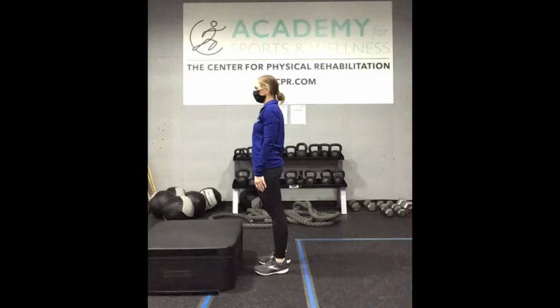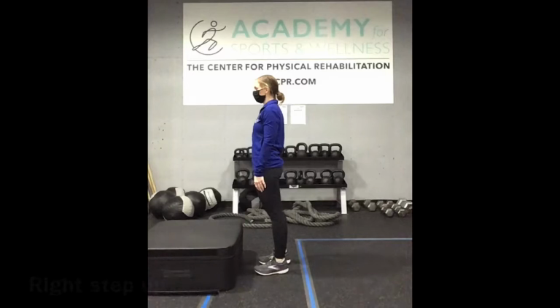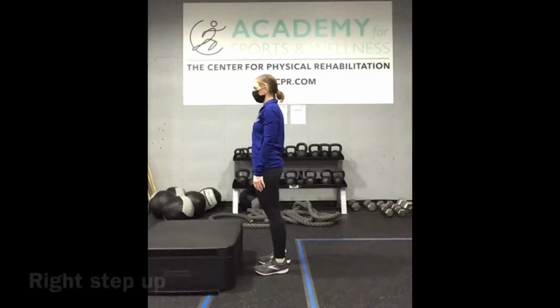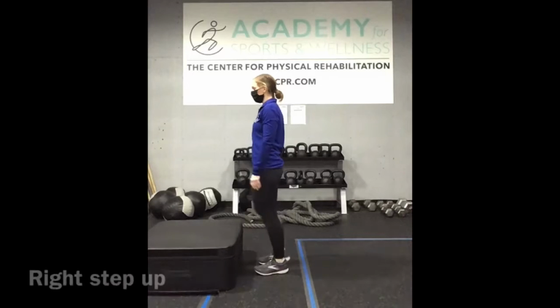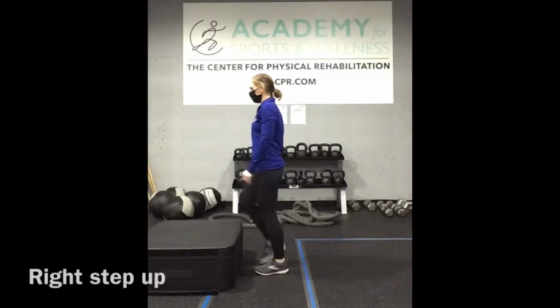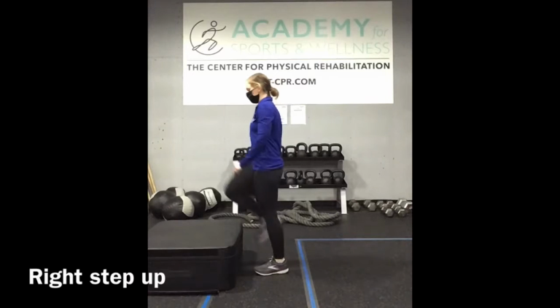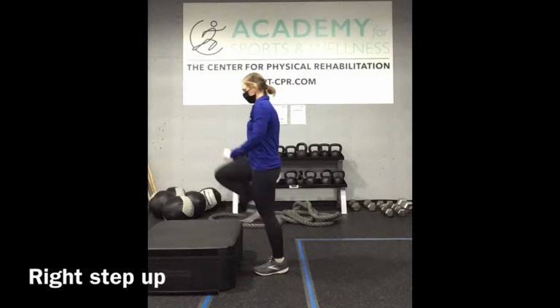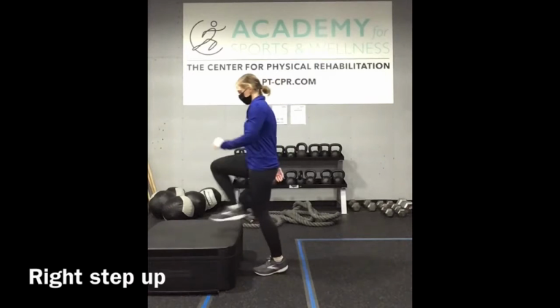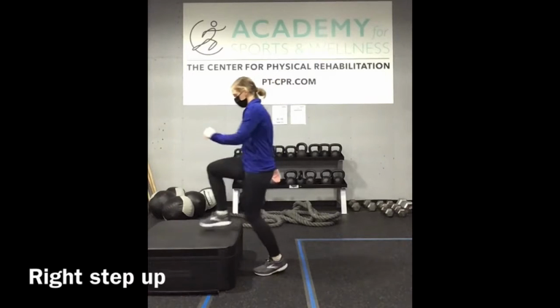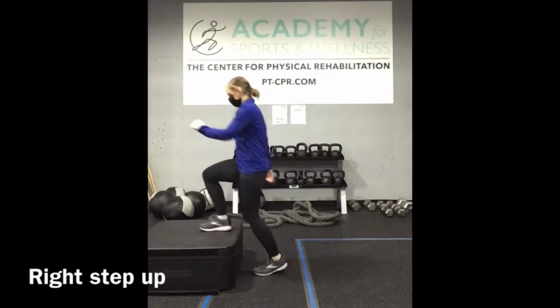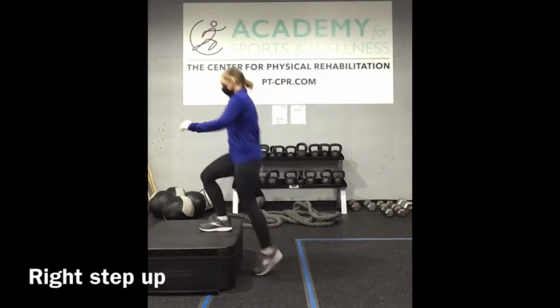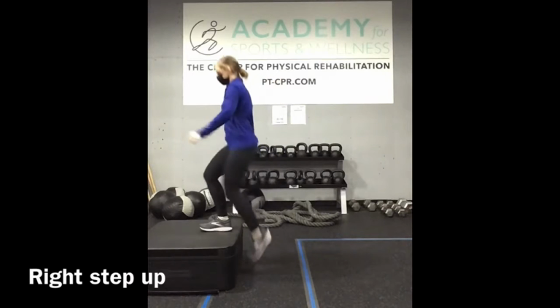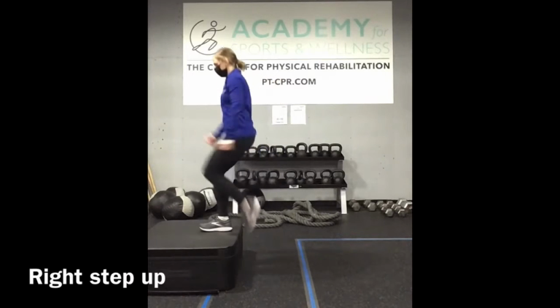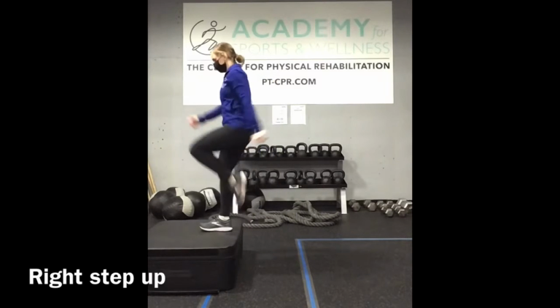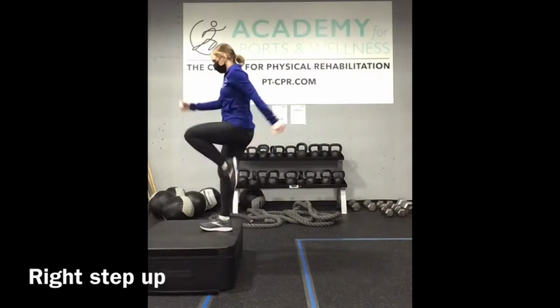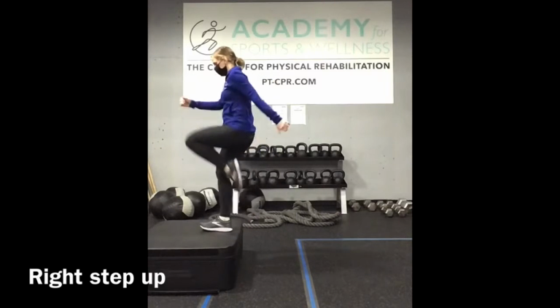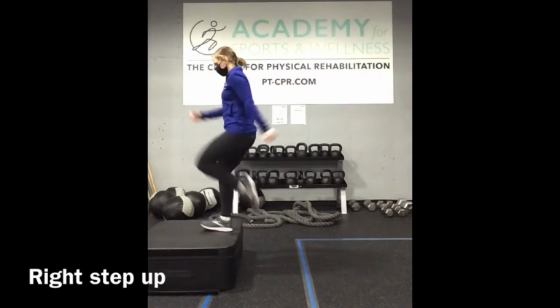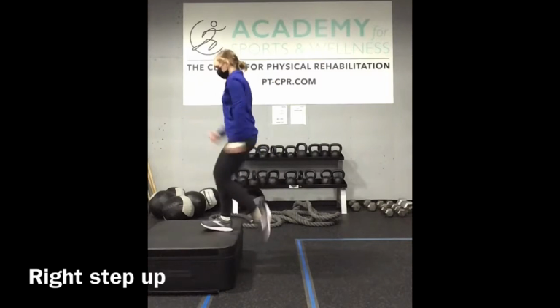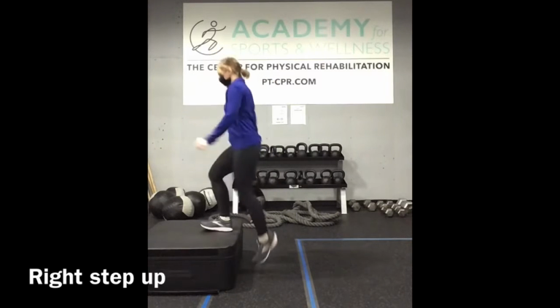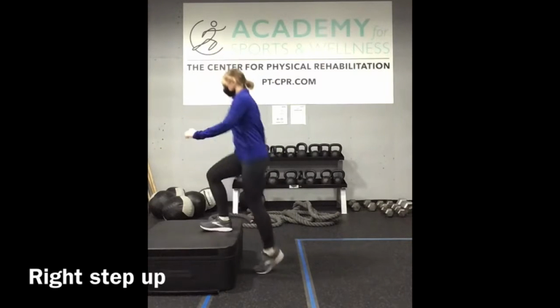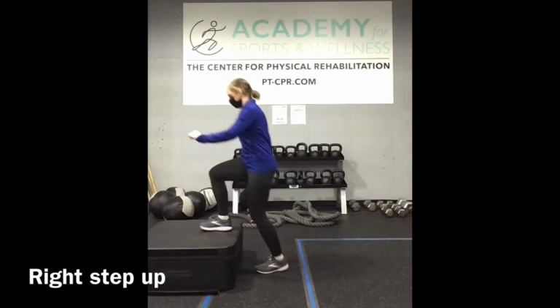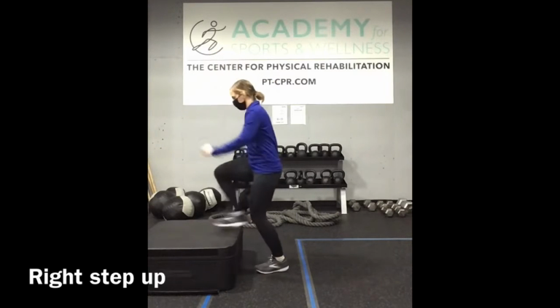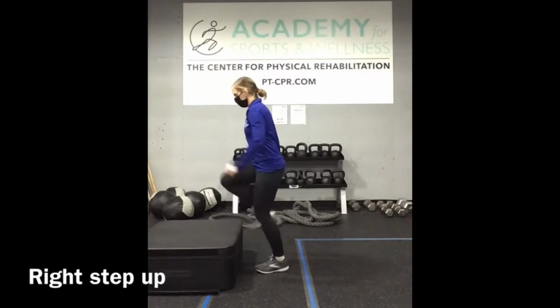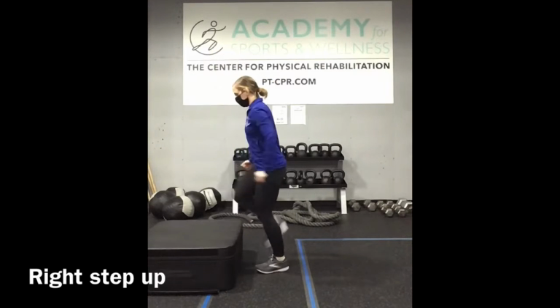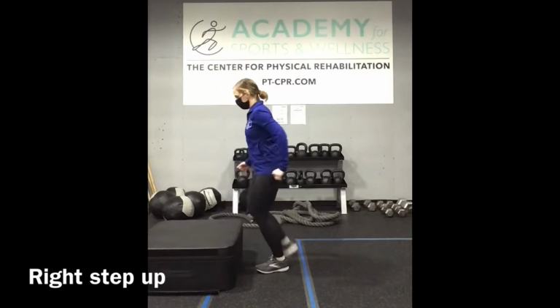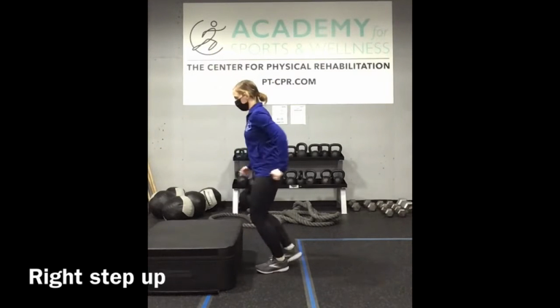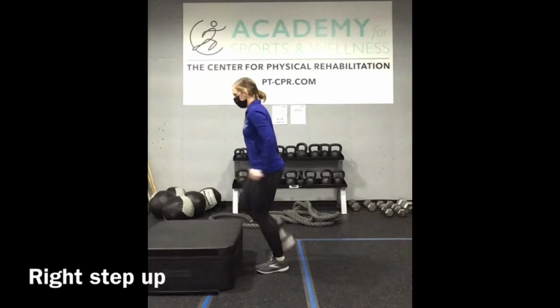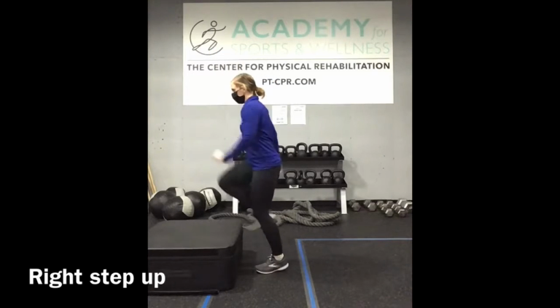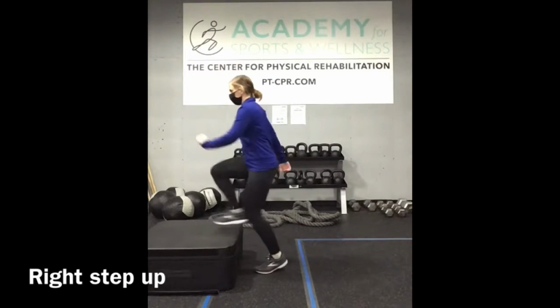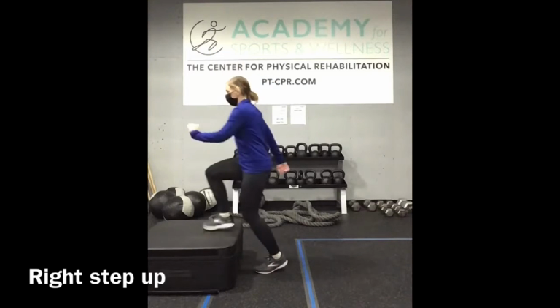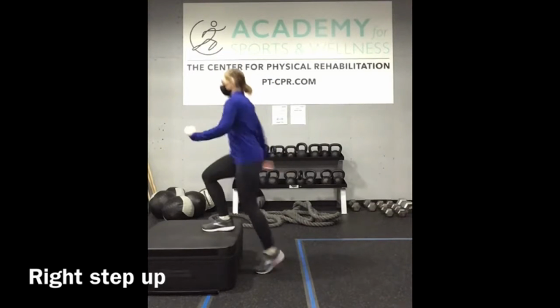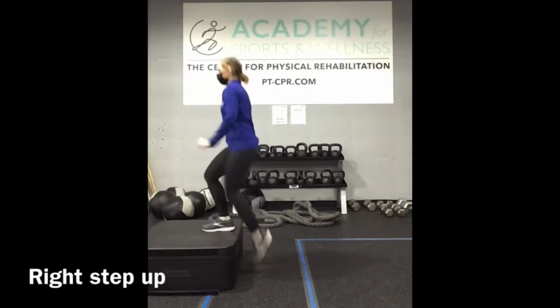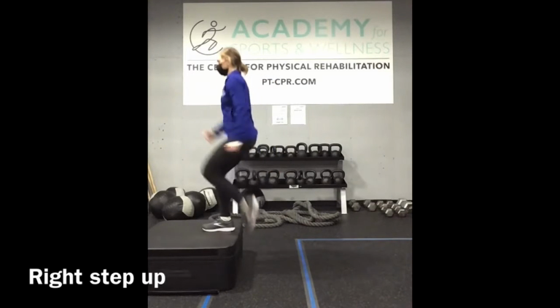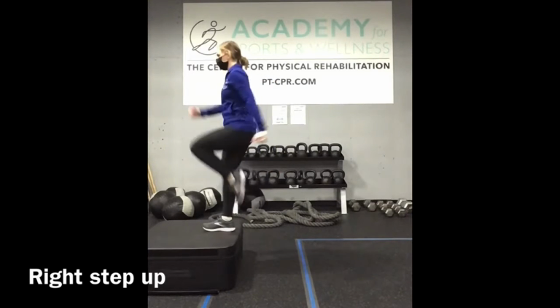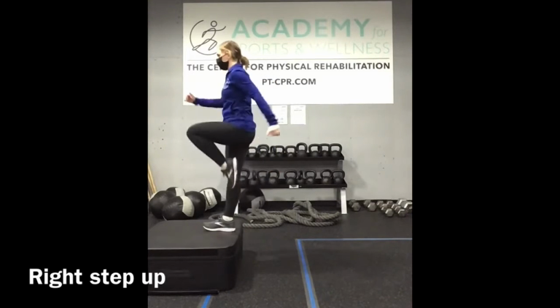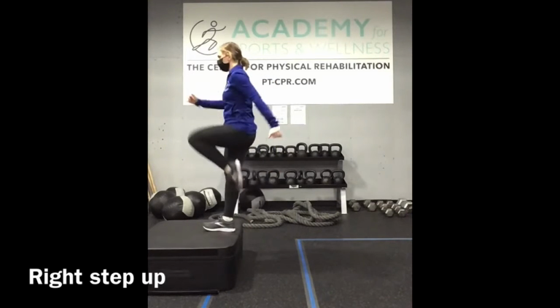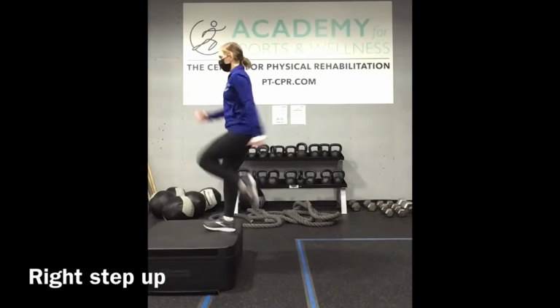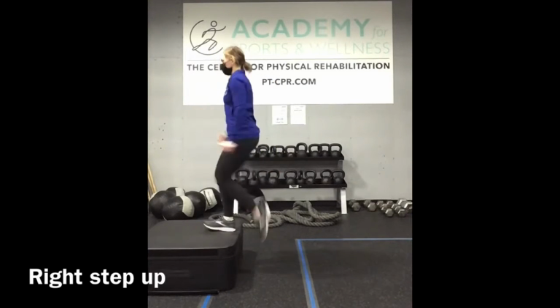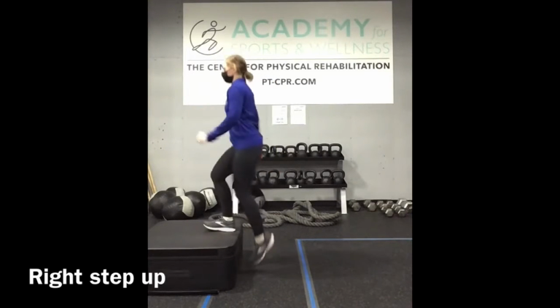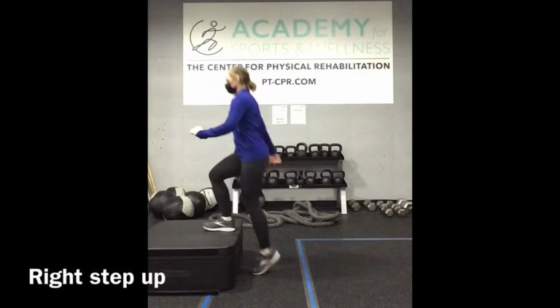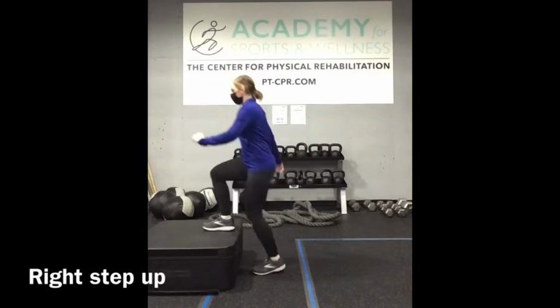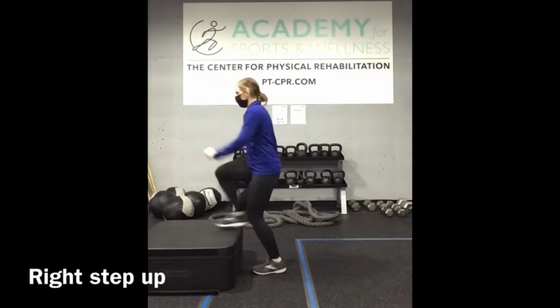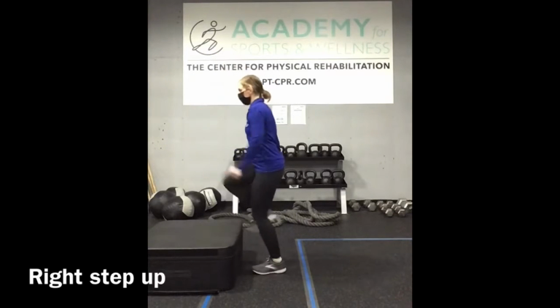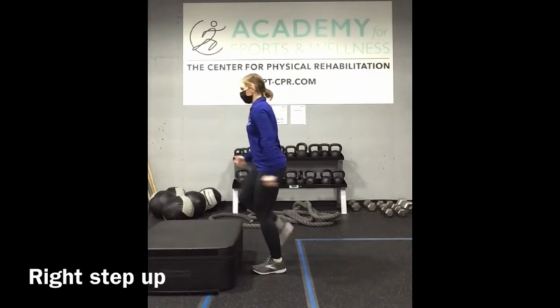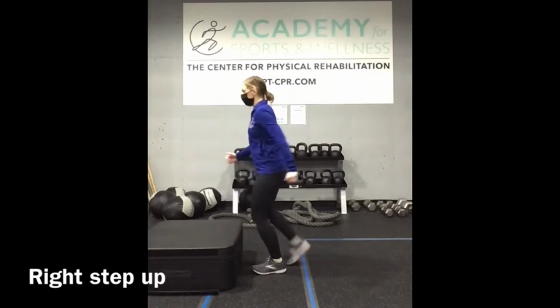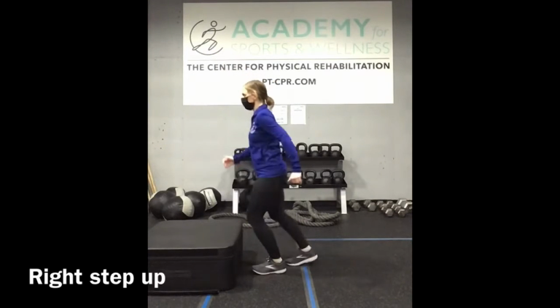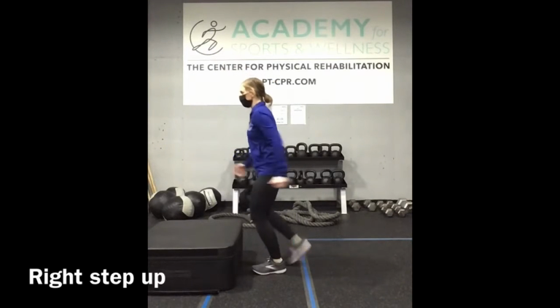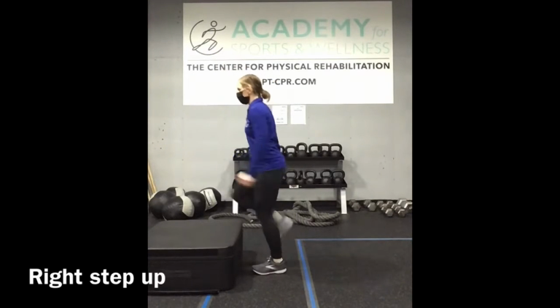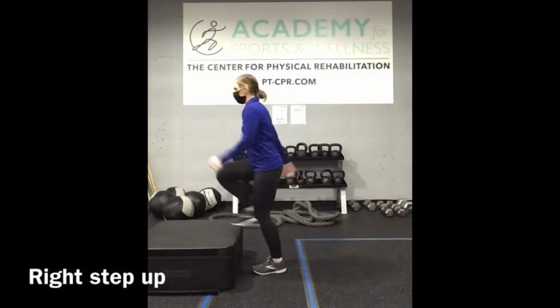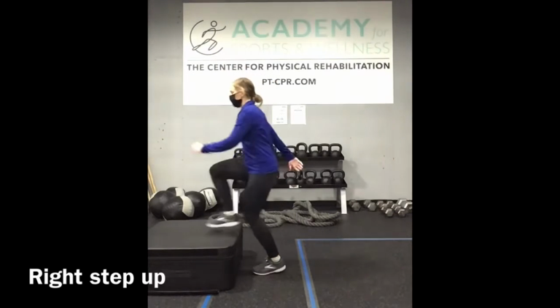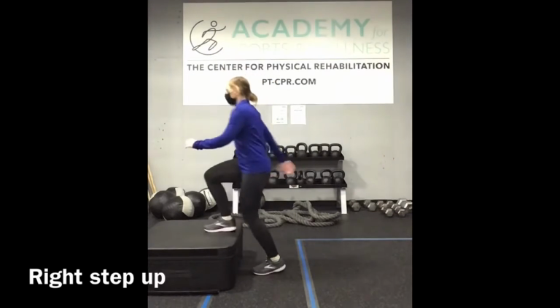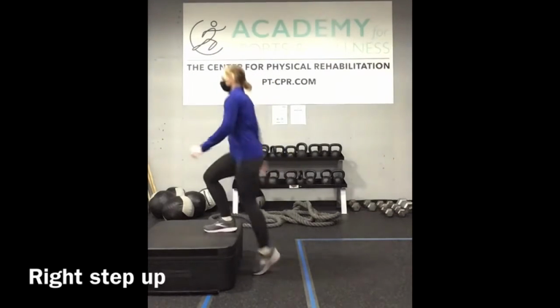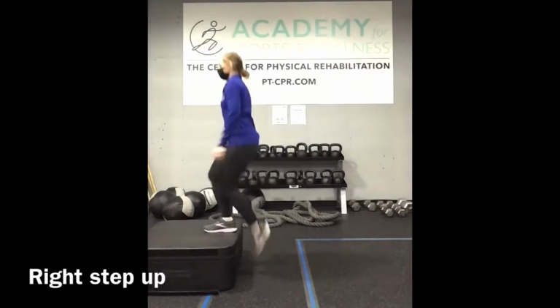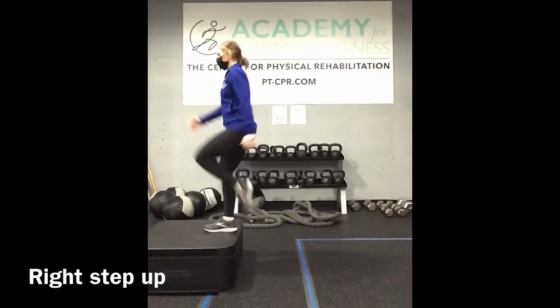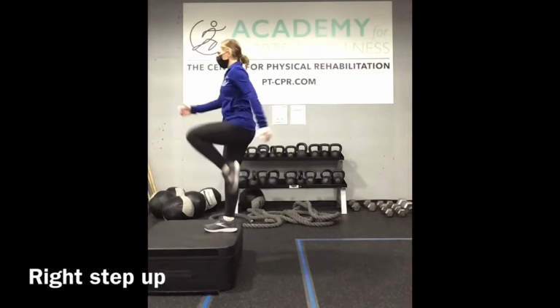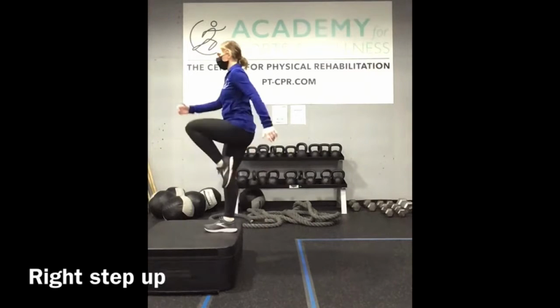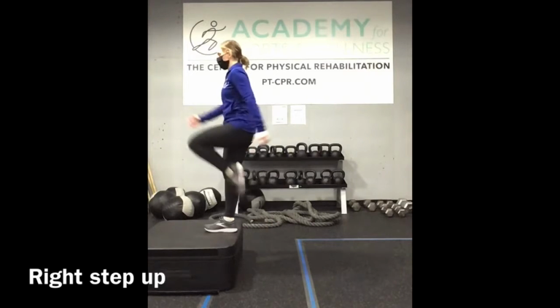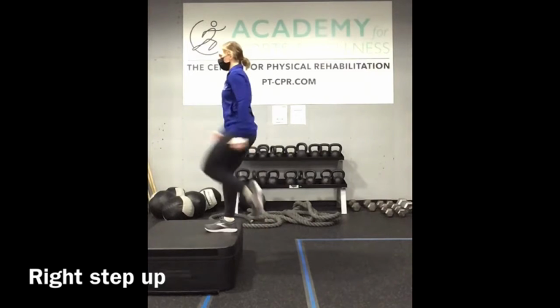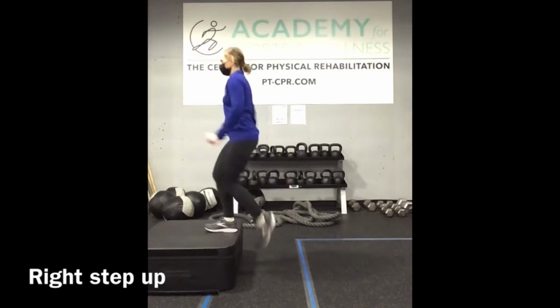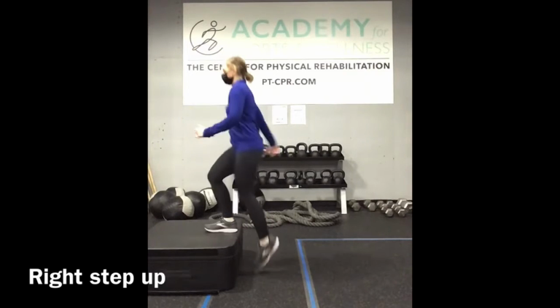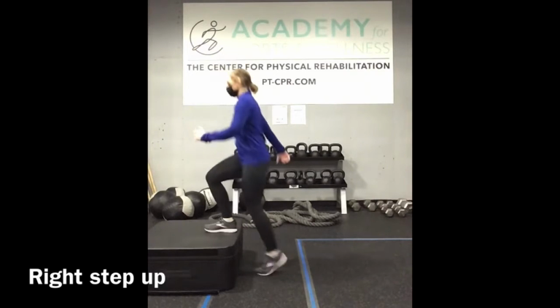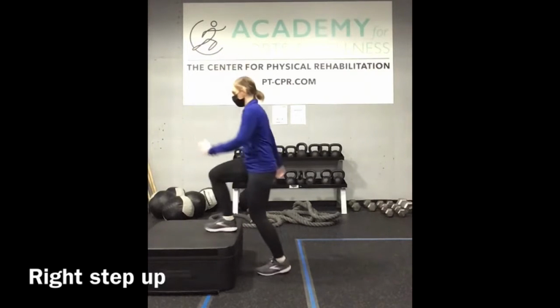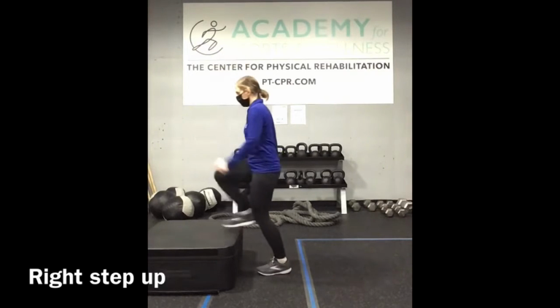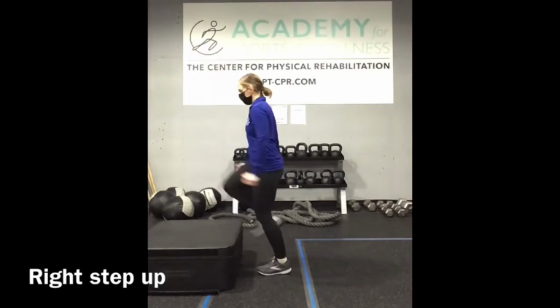Step up with your right foot, and then step right back down. You're leading just with the right foot to begin.